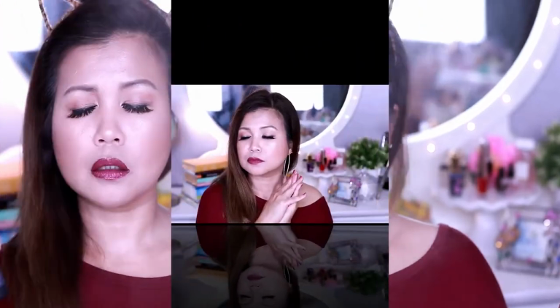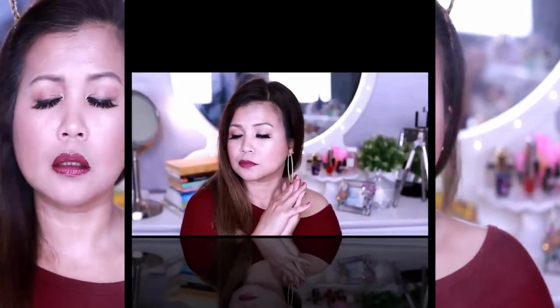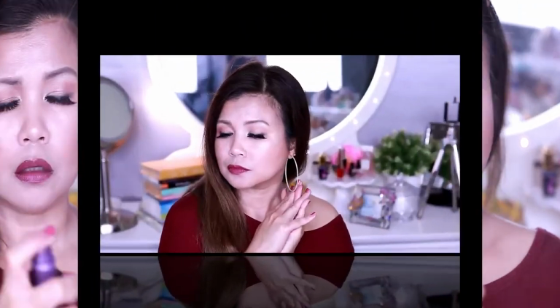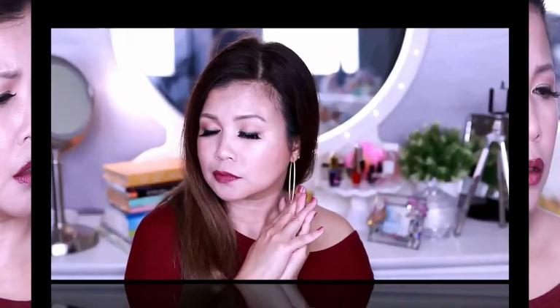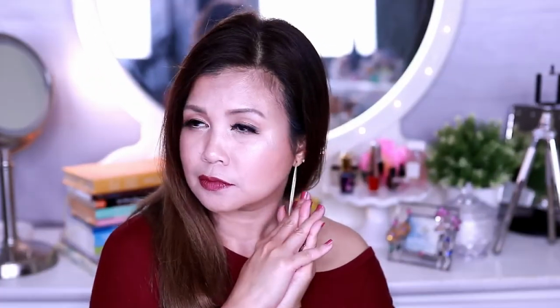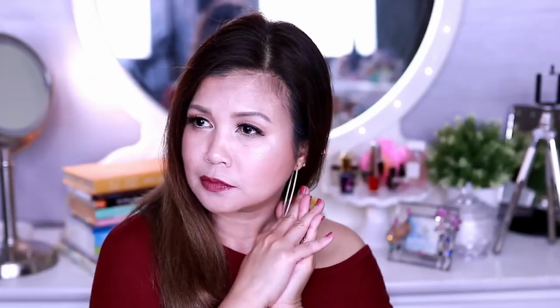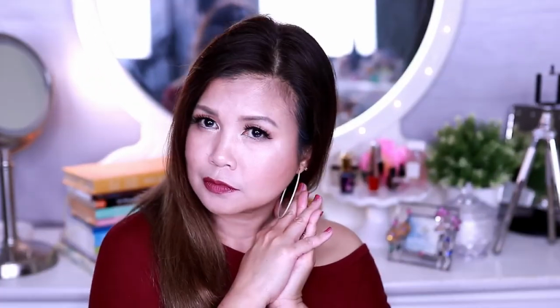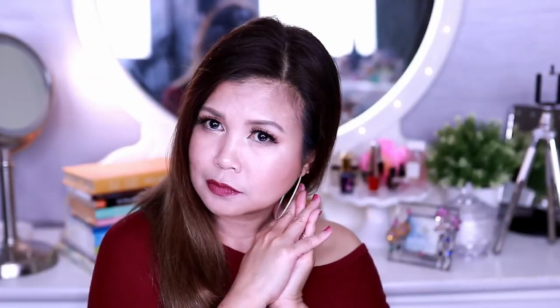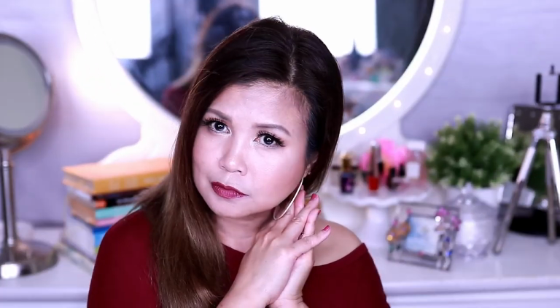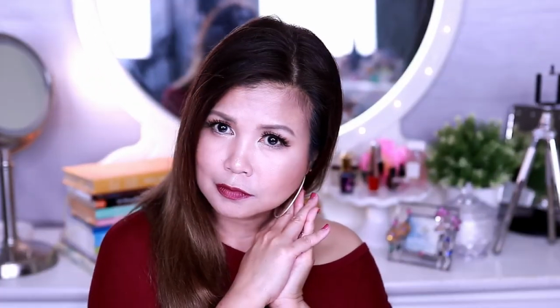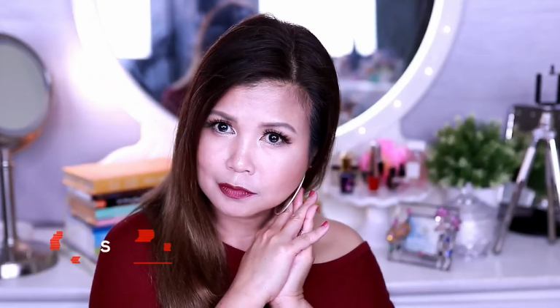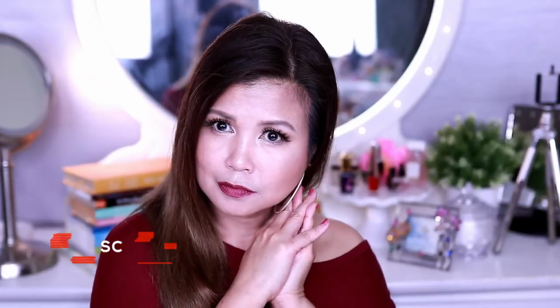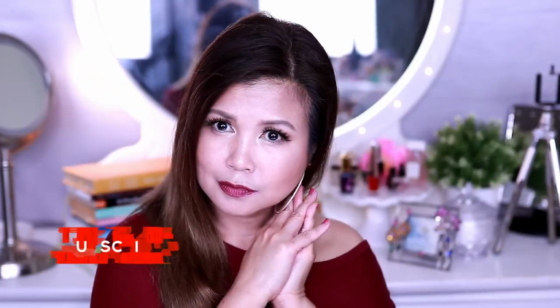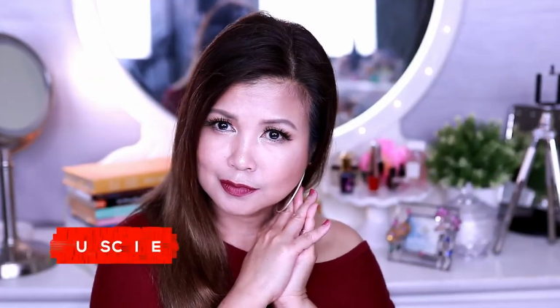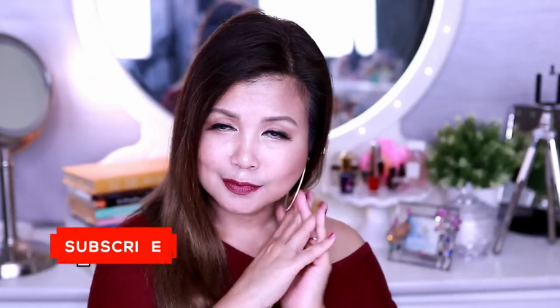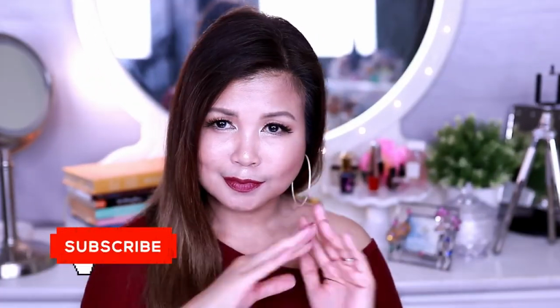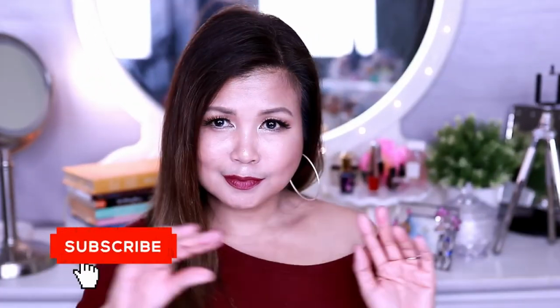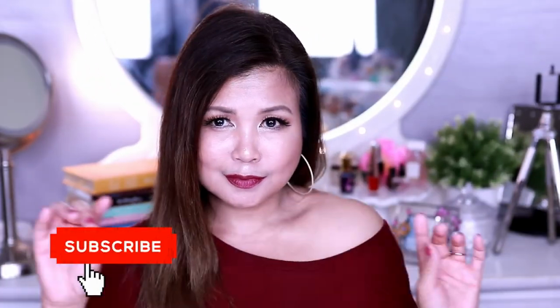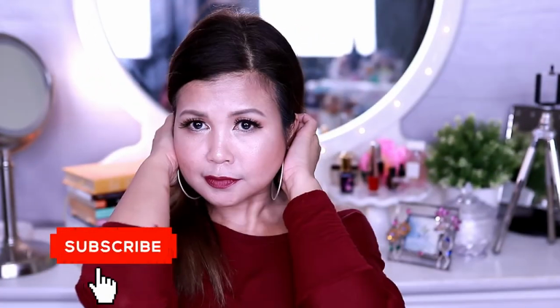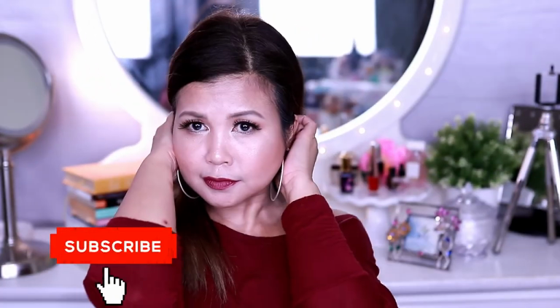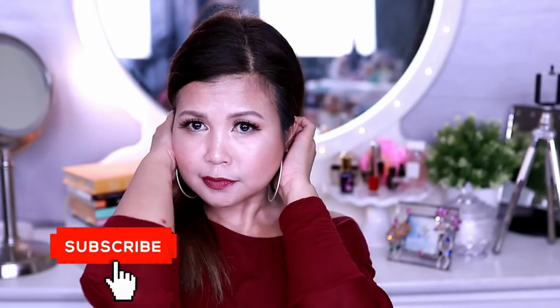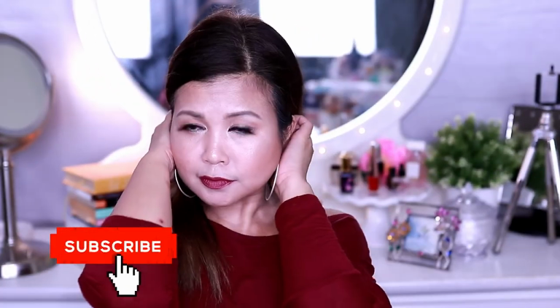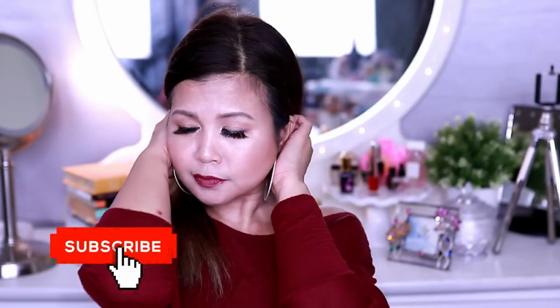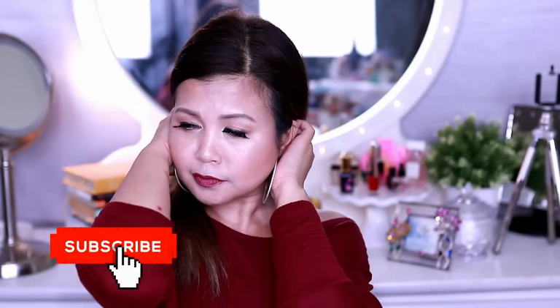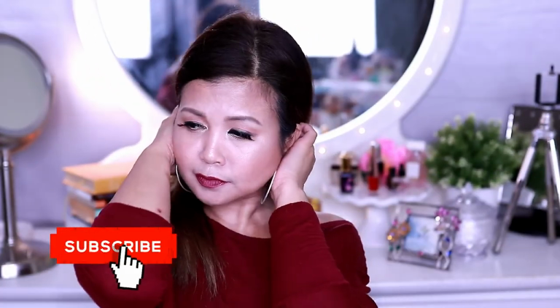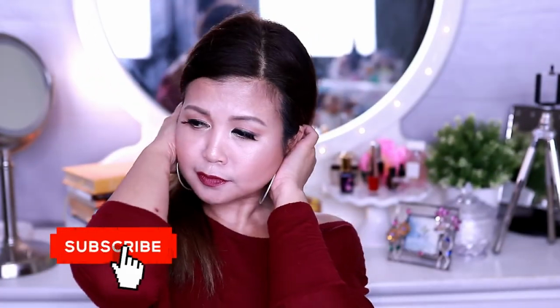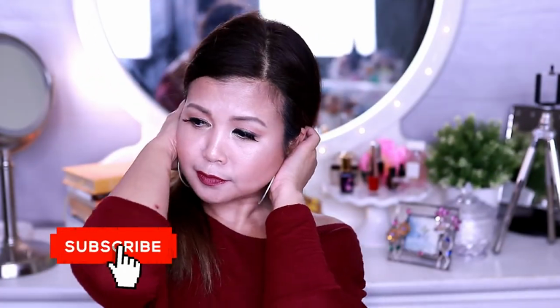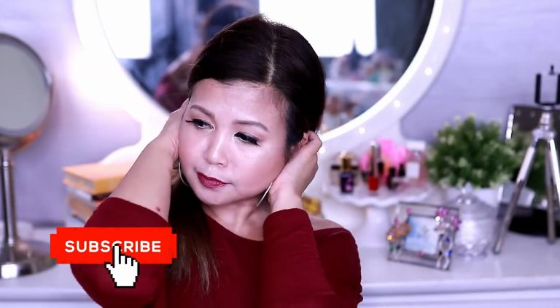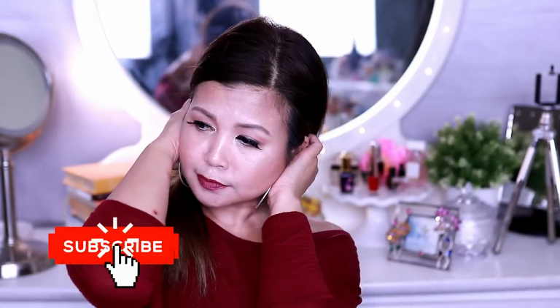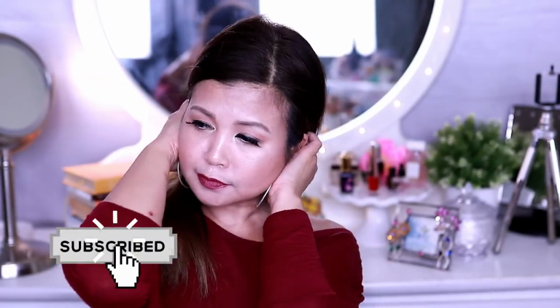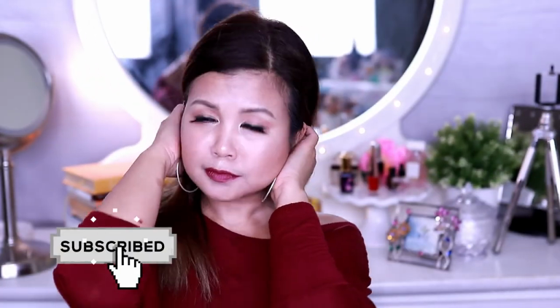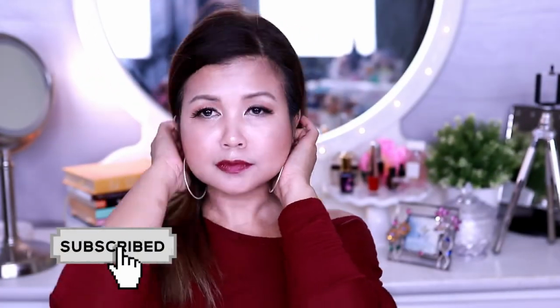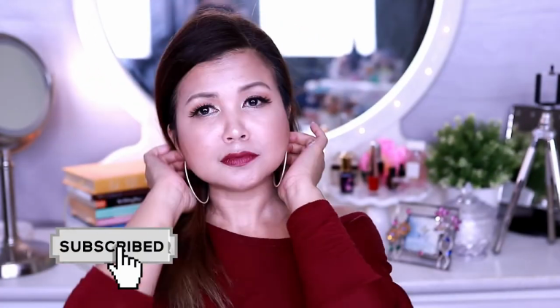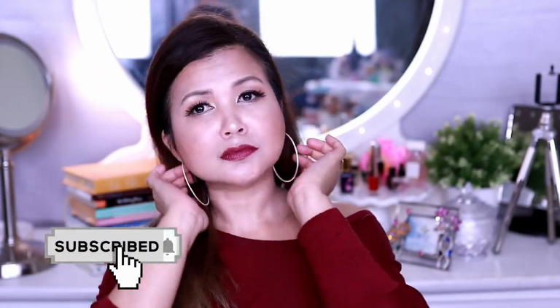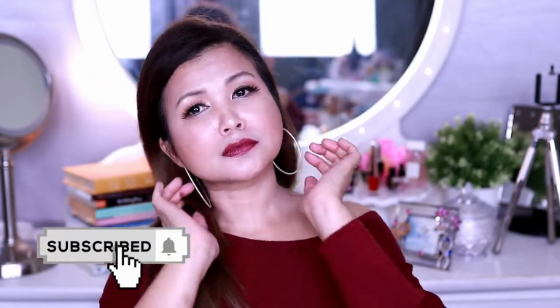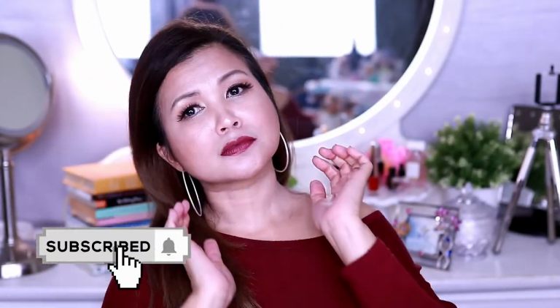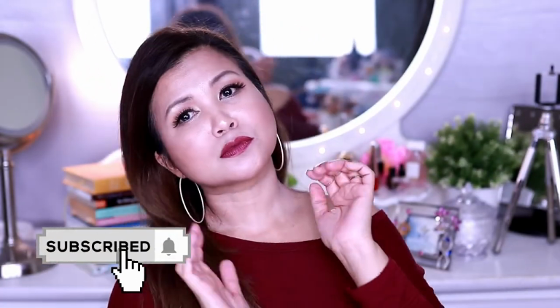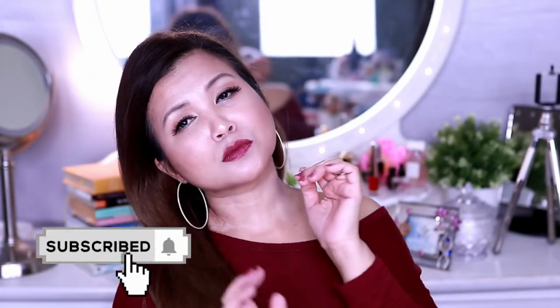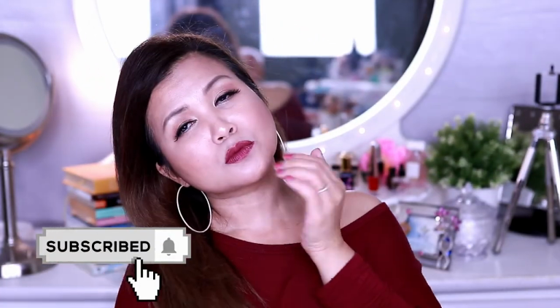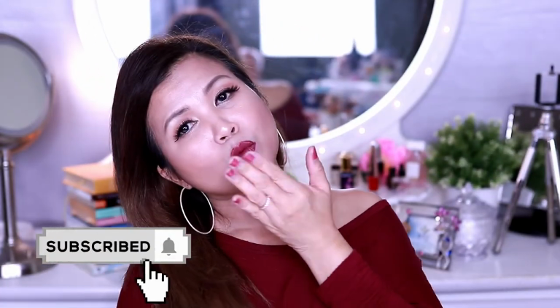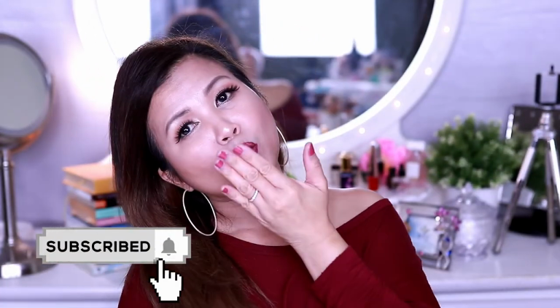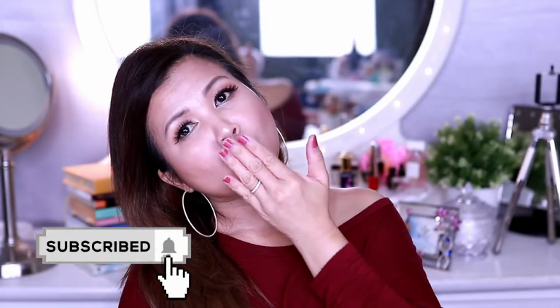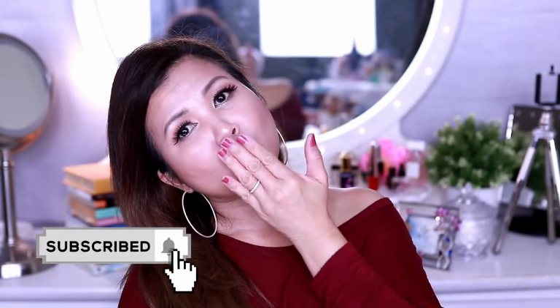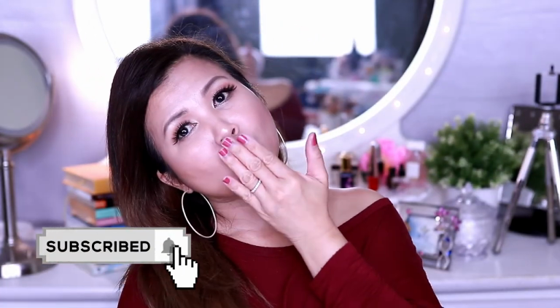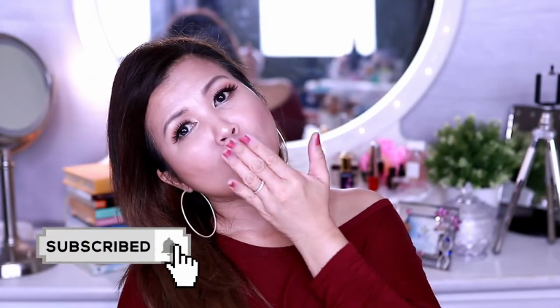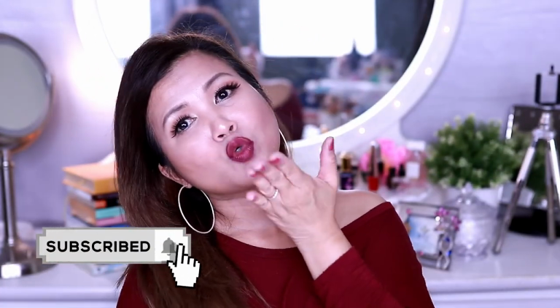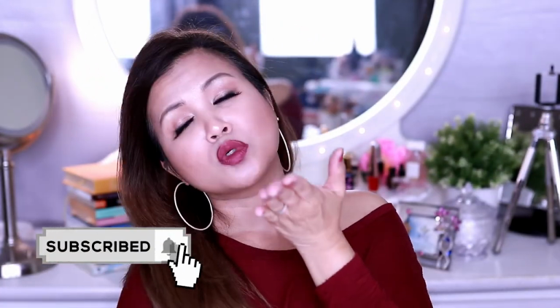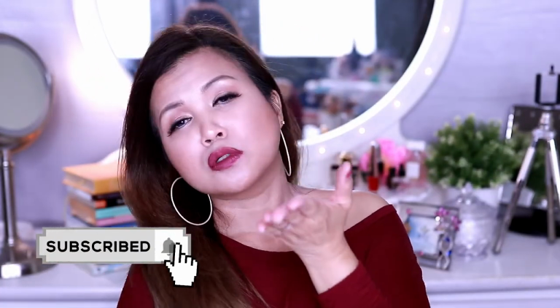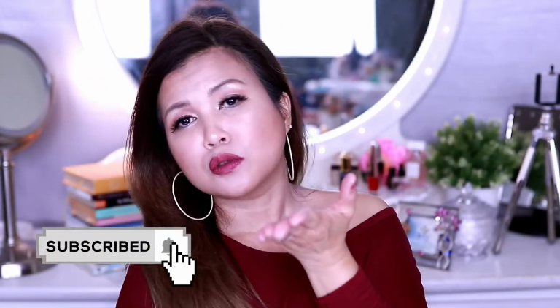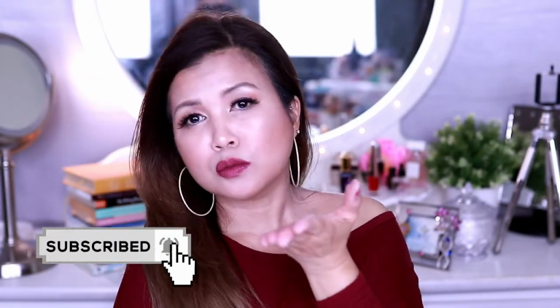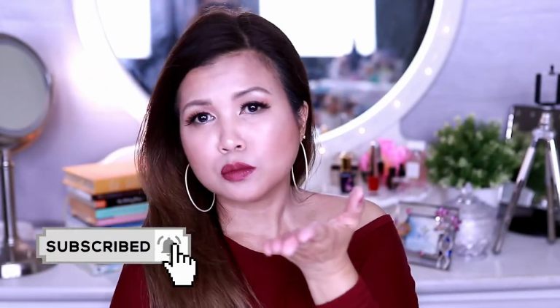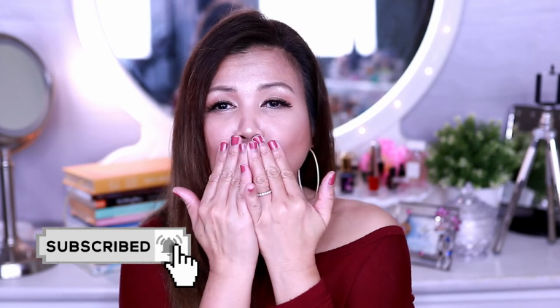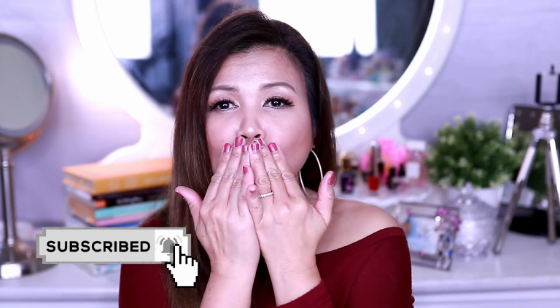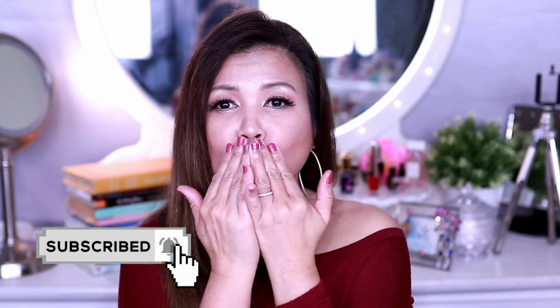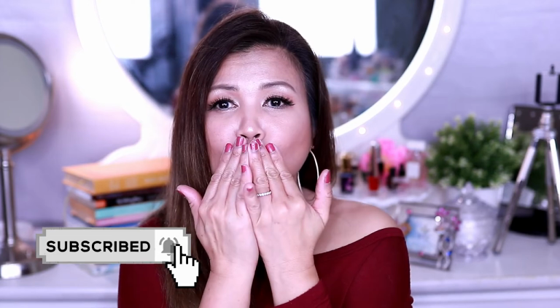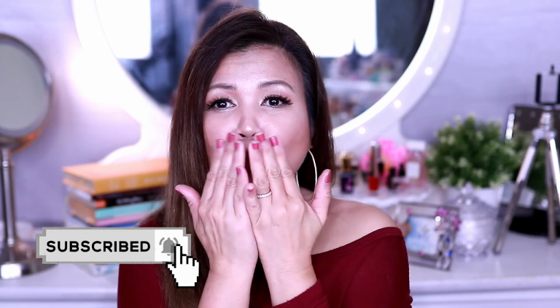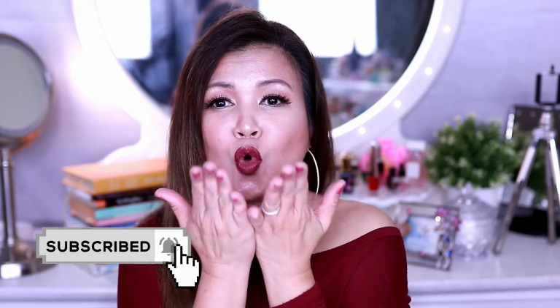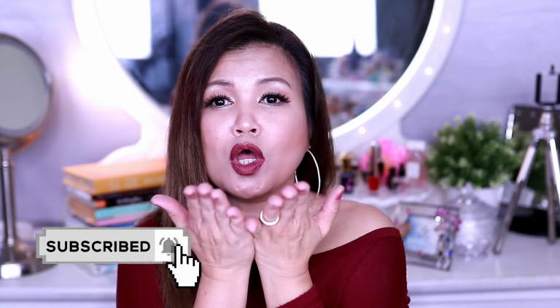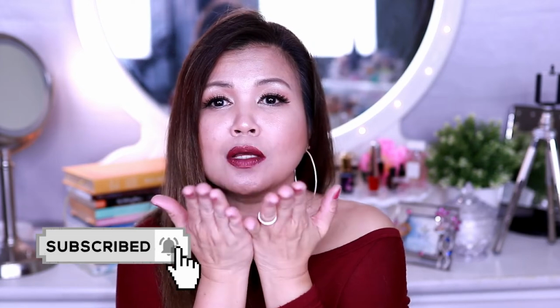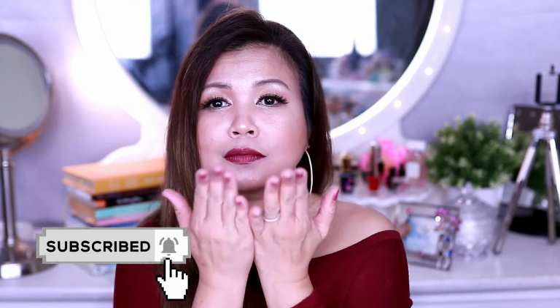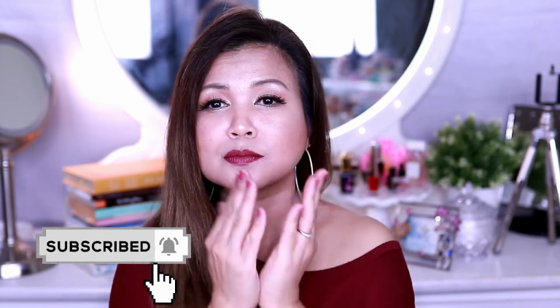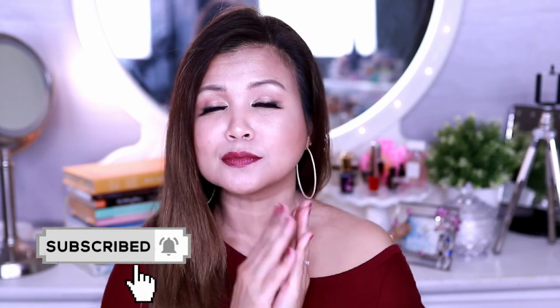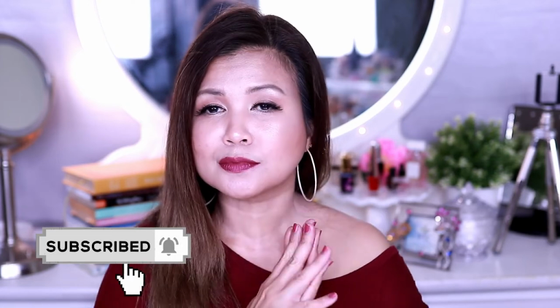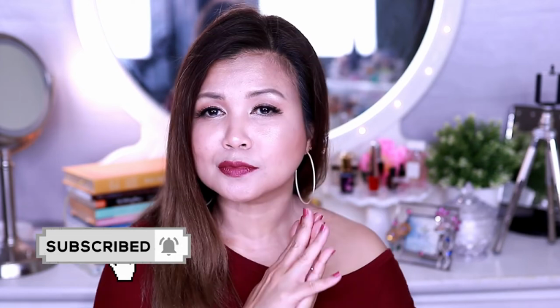Thank you so much for watching. Please don't forget to subscribe to my channel before you head out. I love you guys.